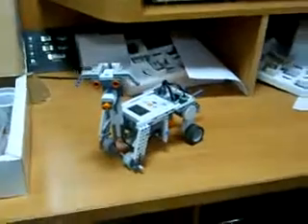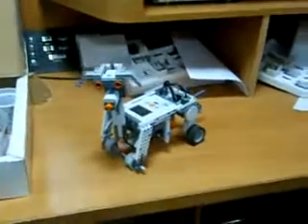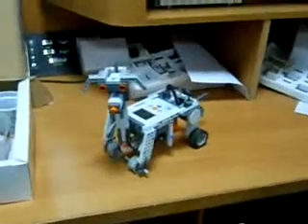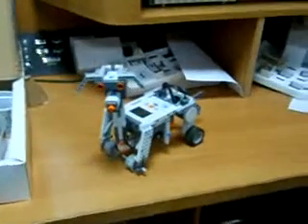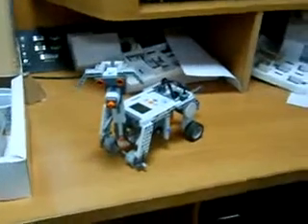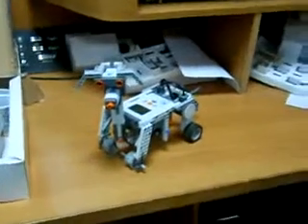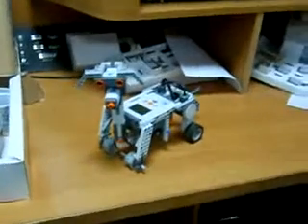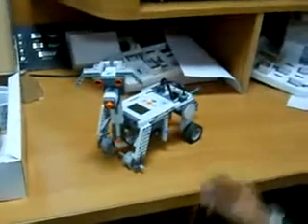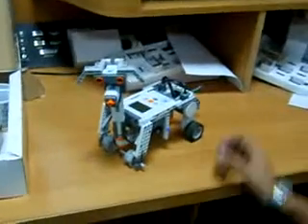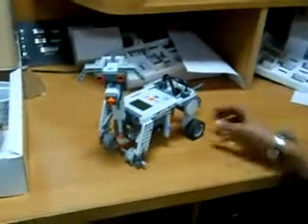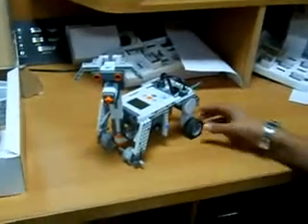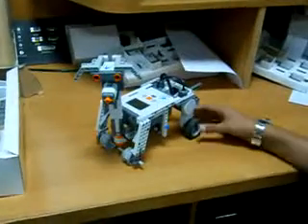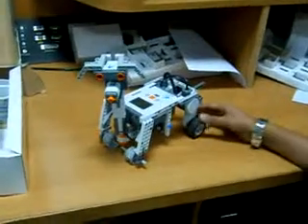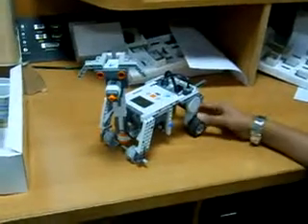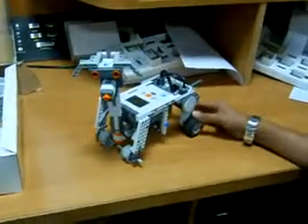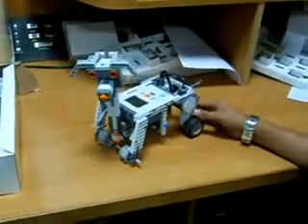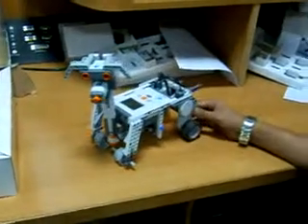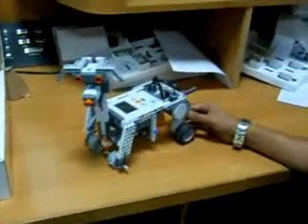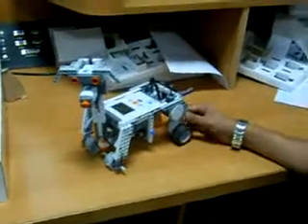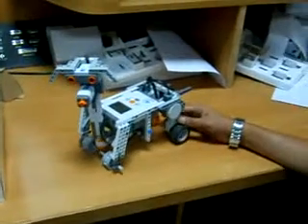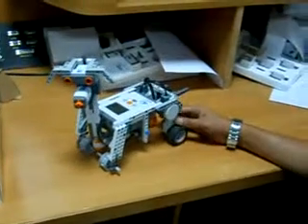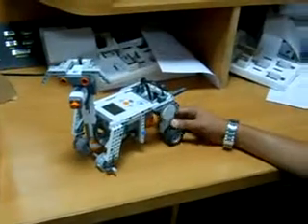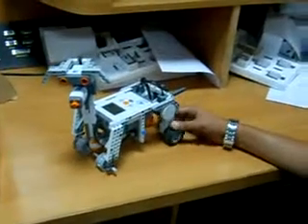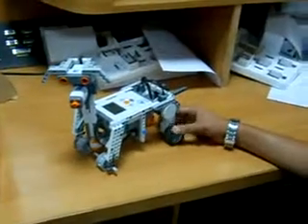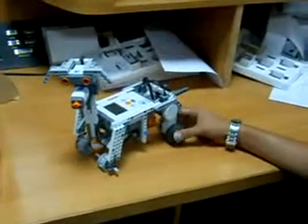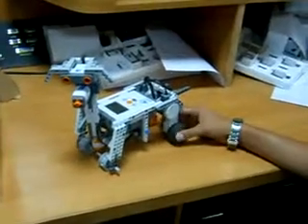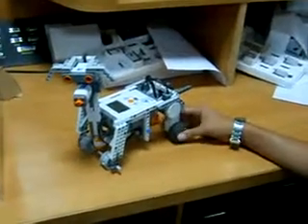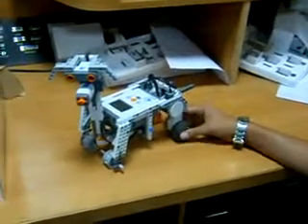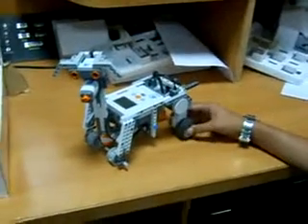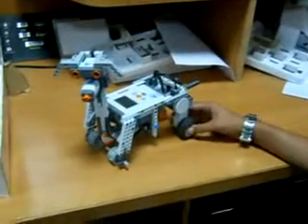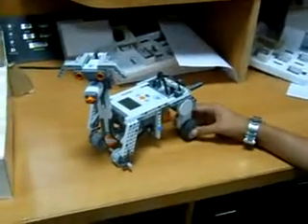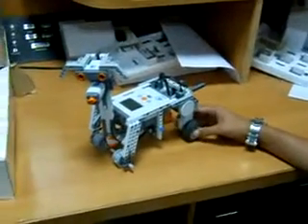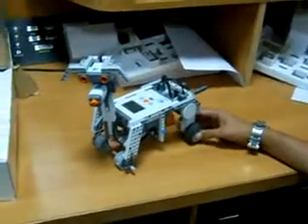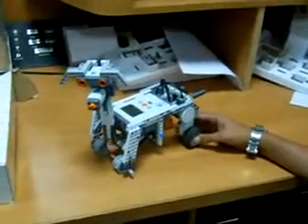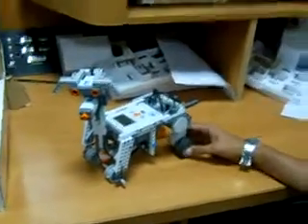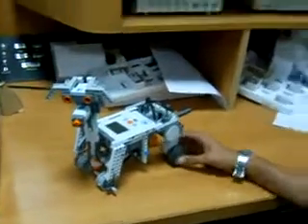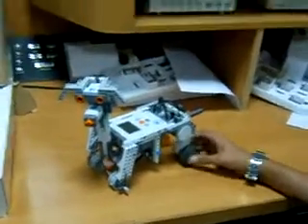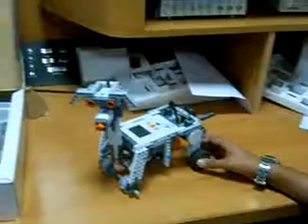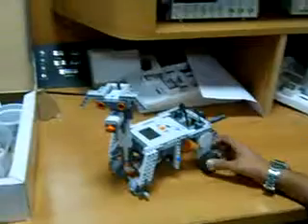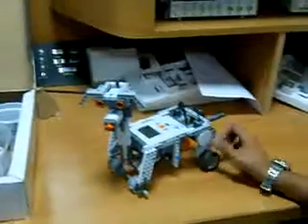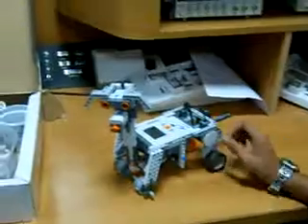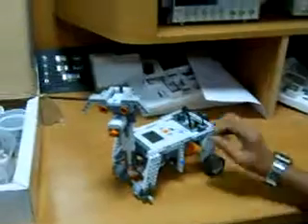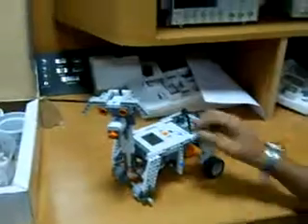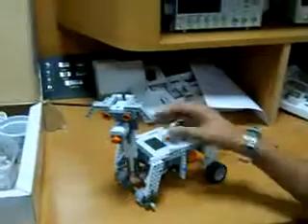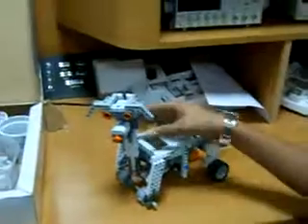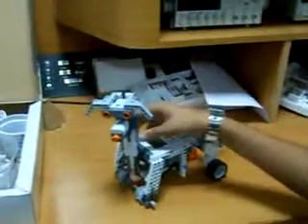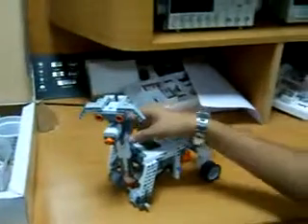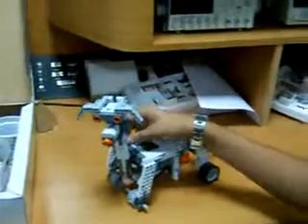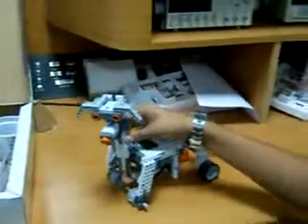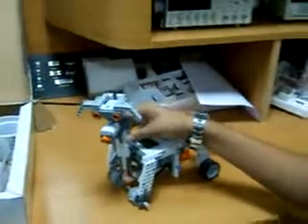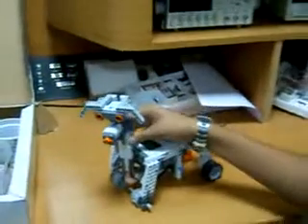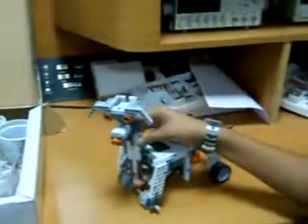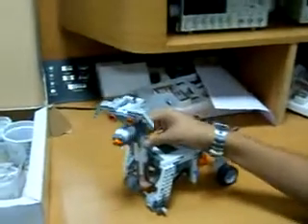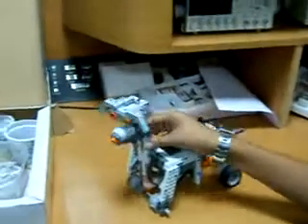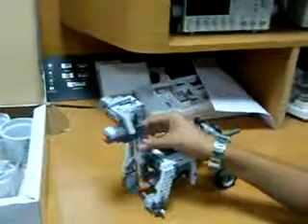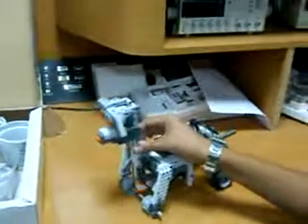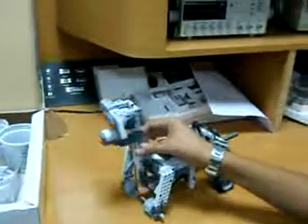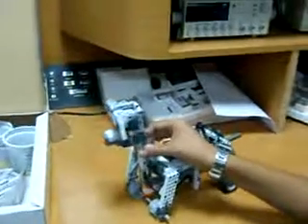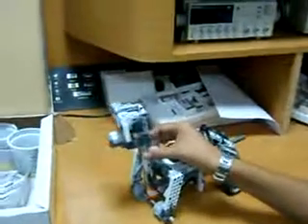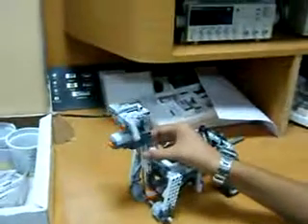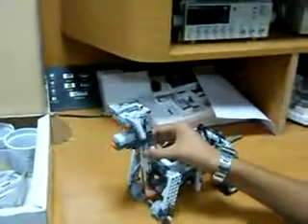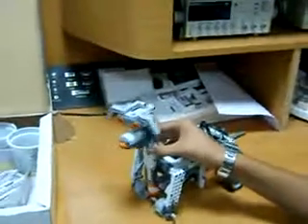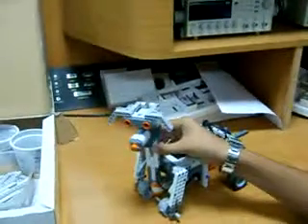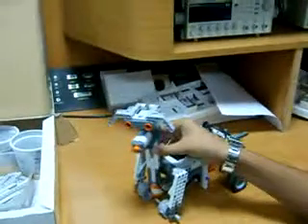It uses two servos to power it and allows it to move. The head can move because of the third servo.